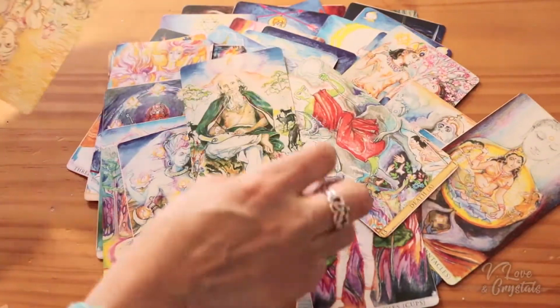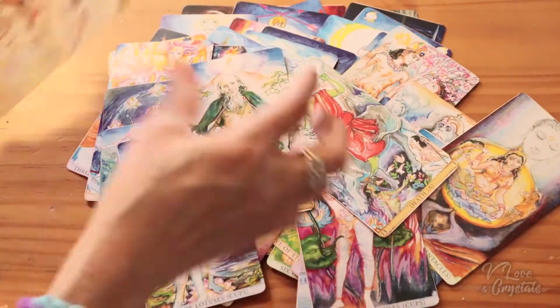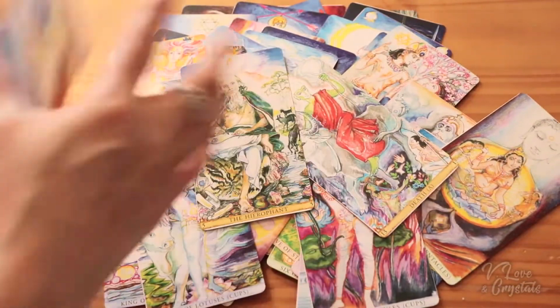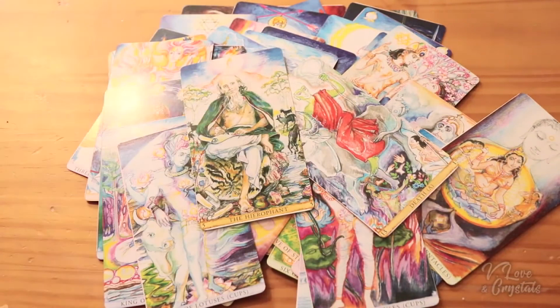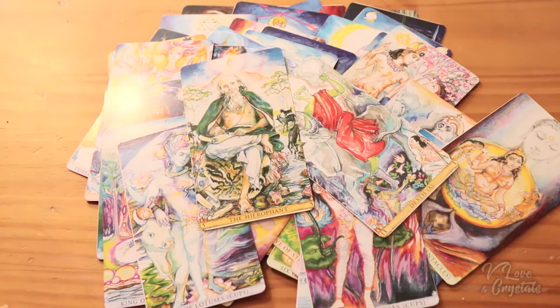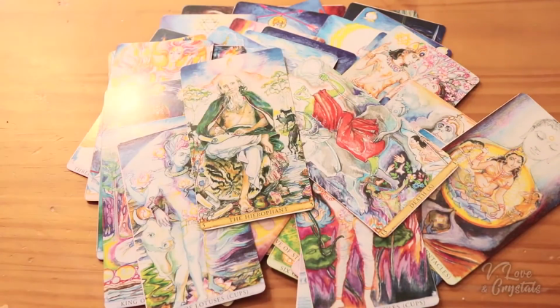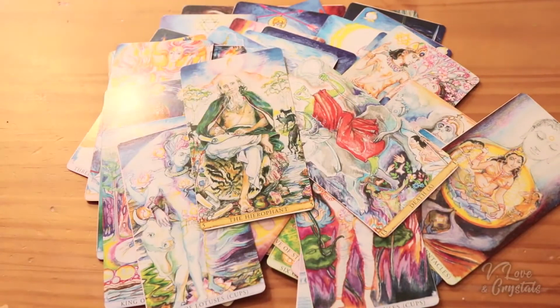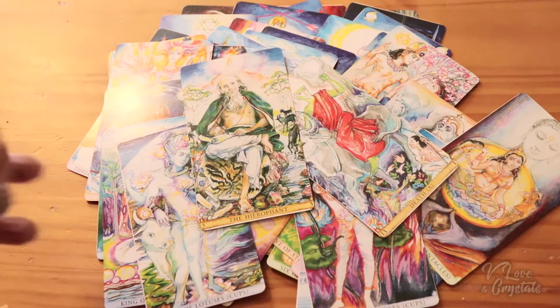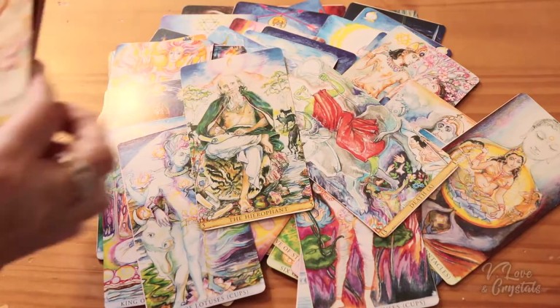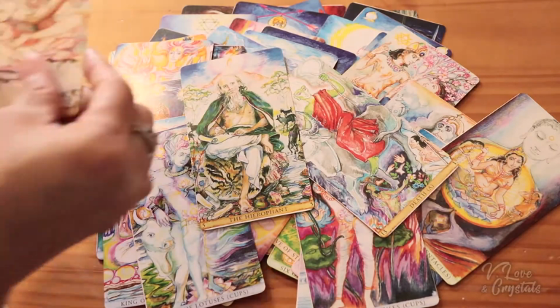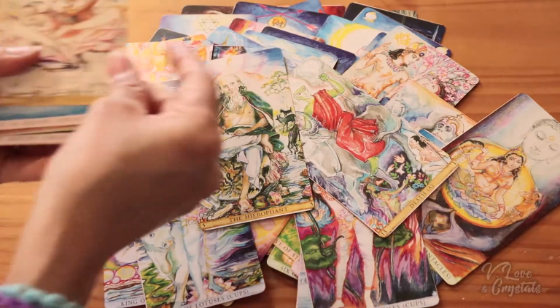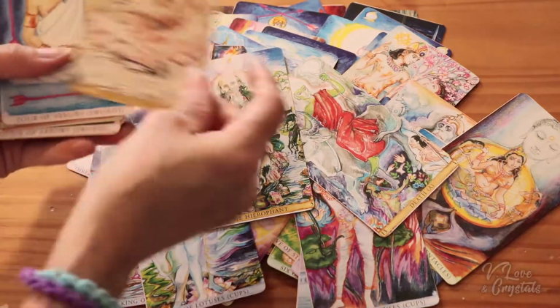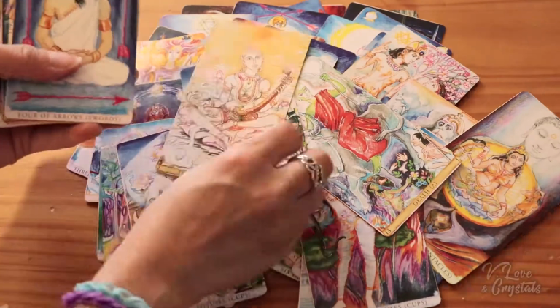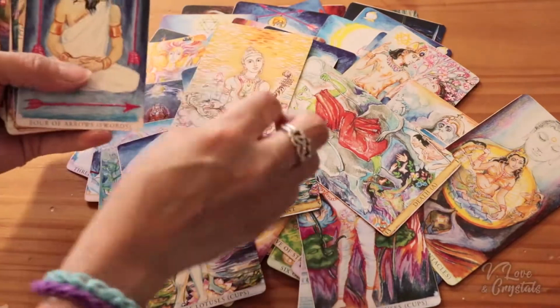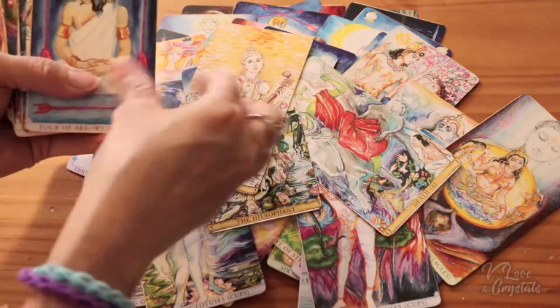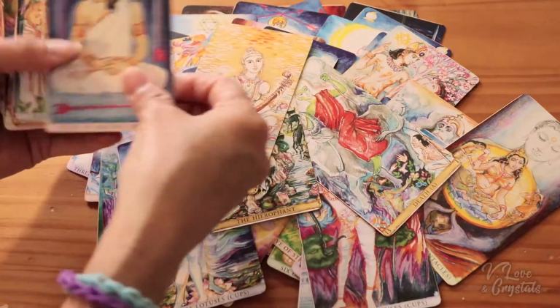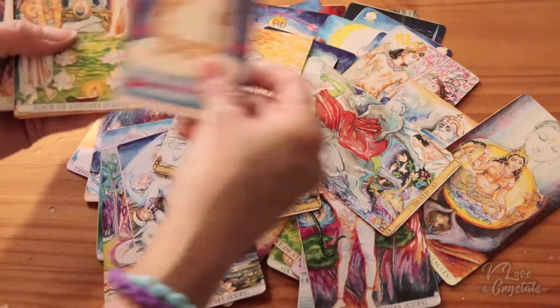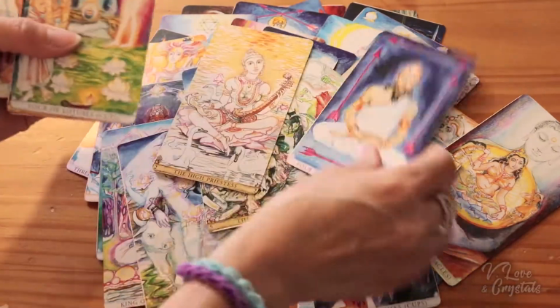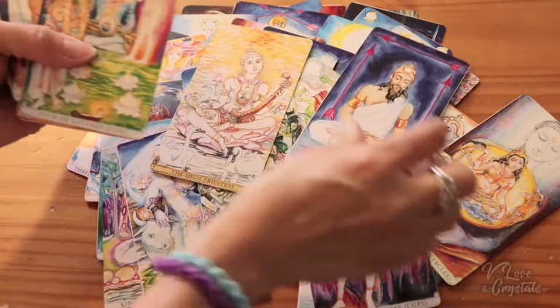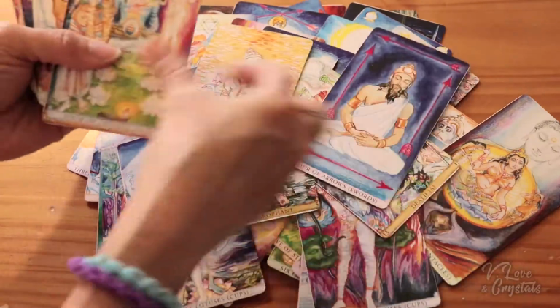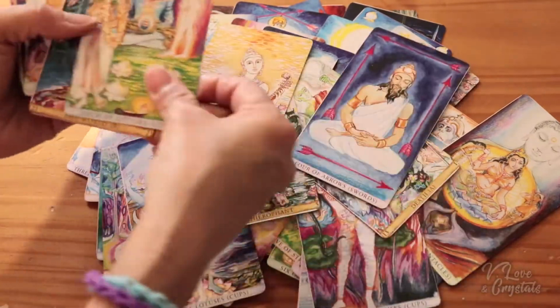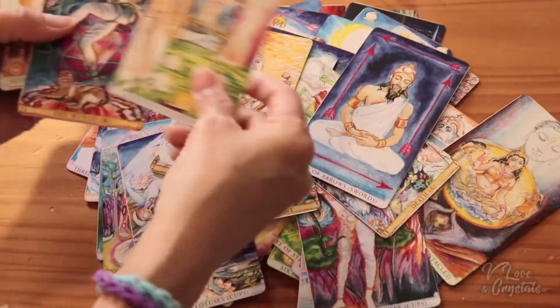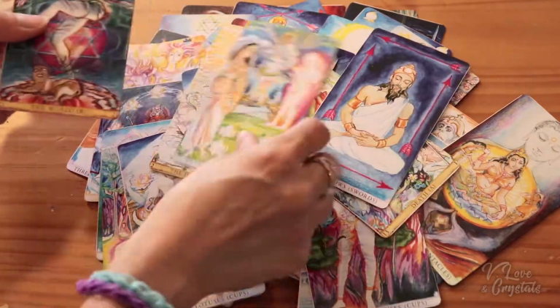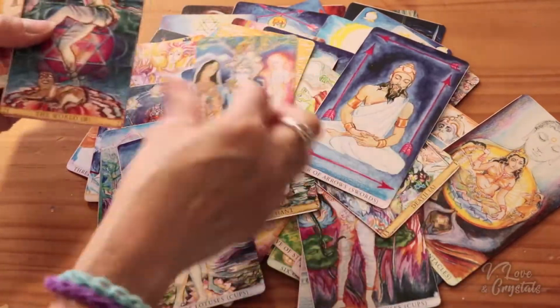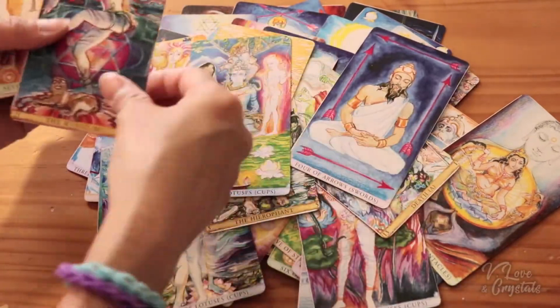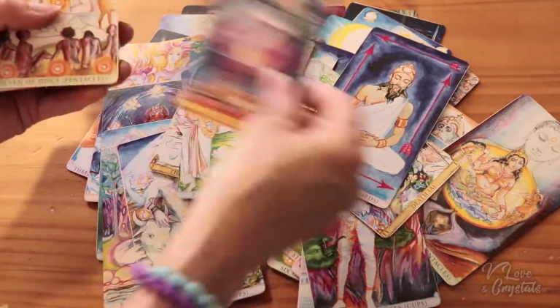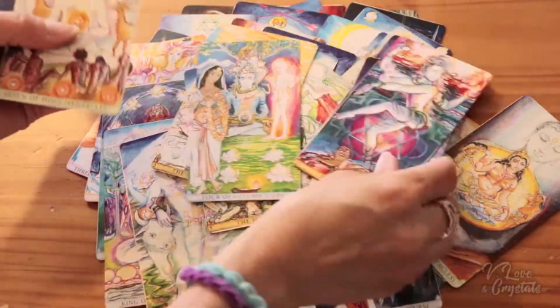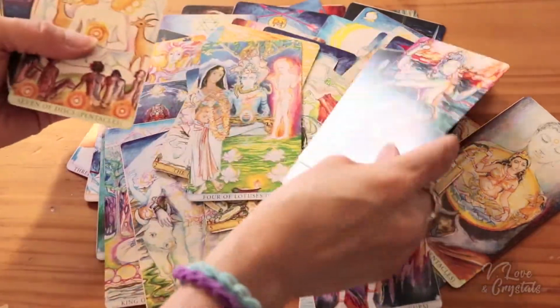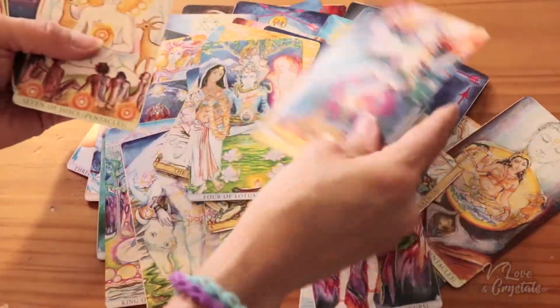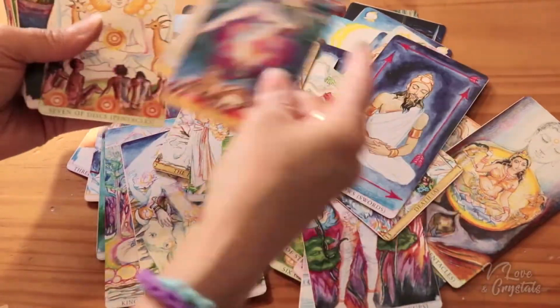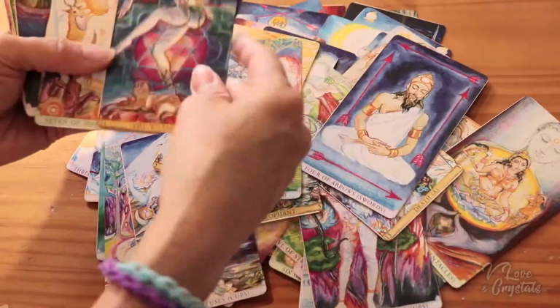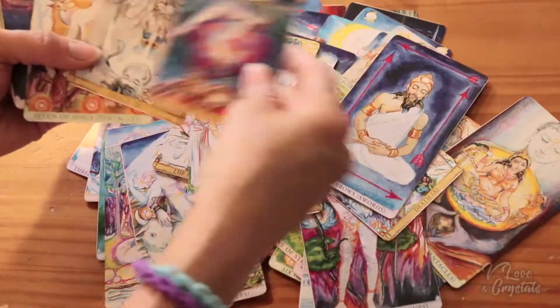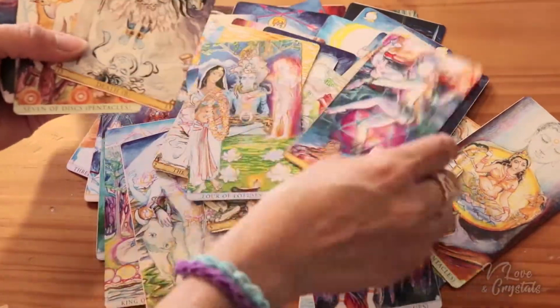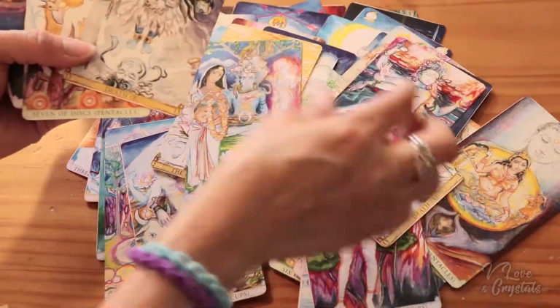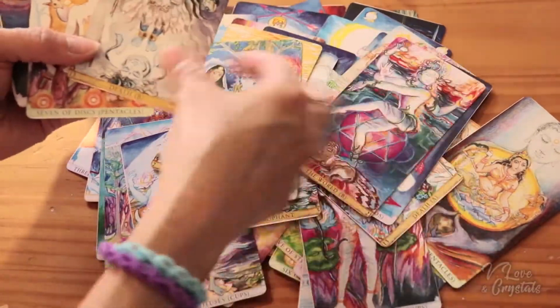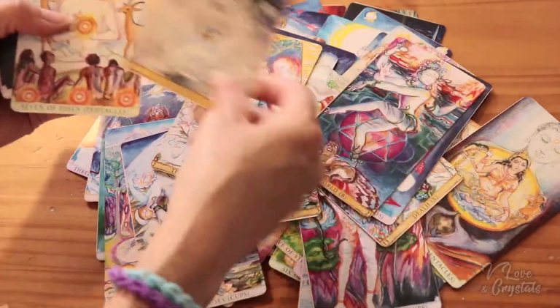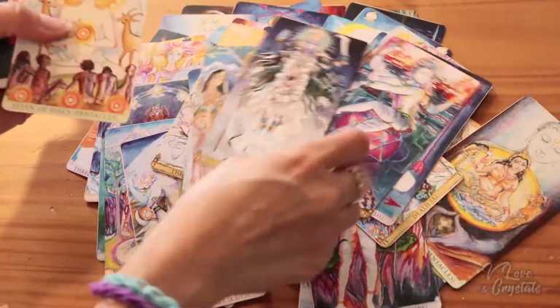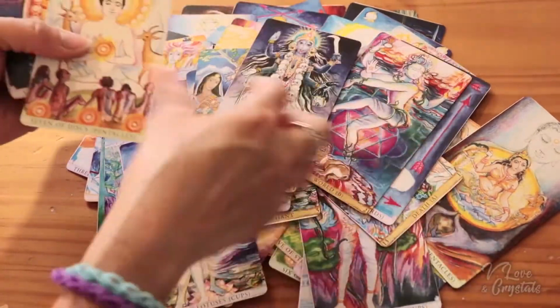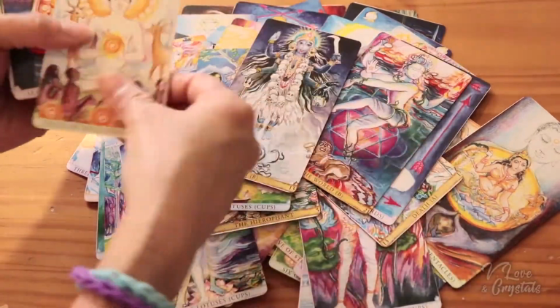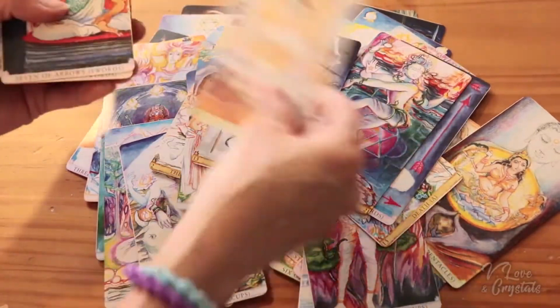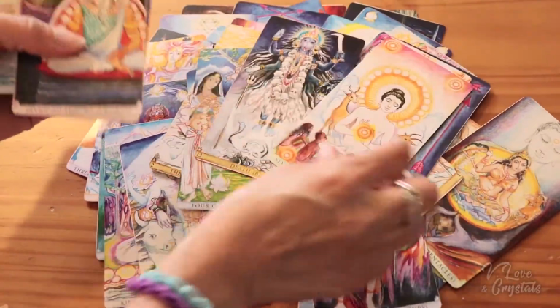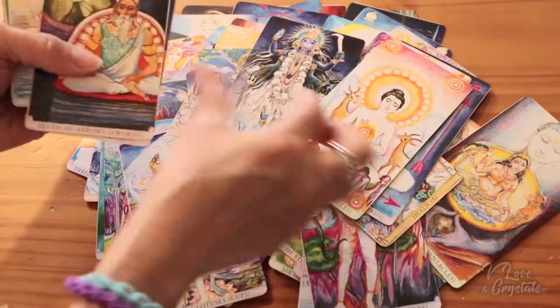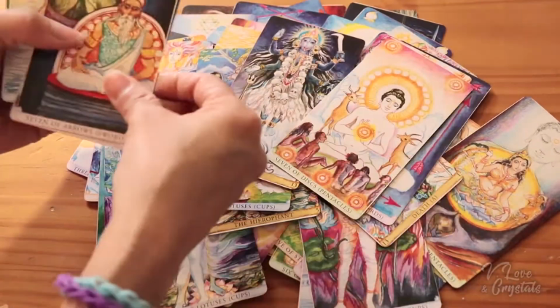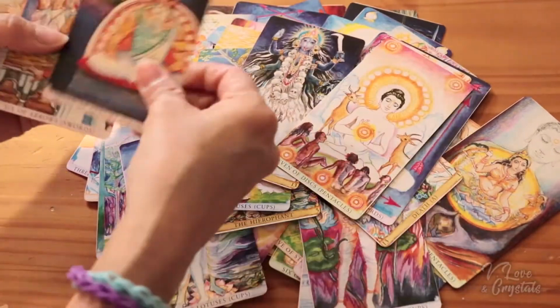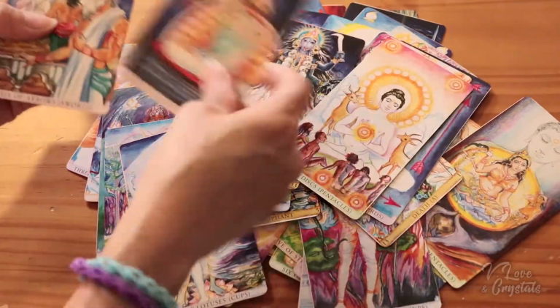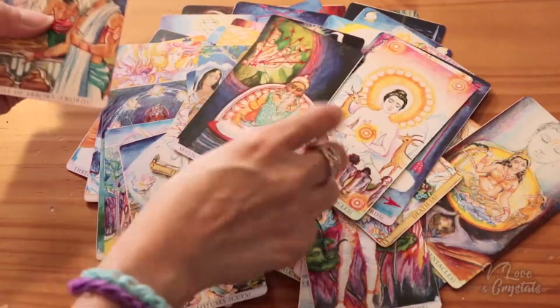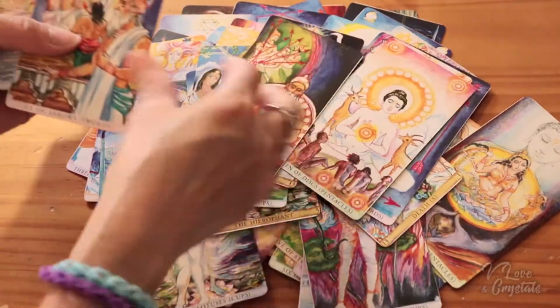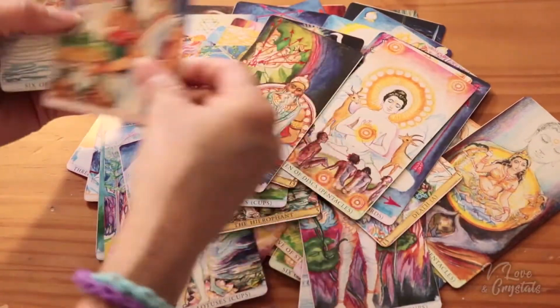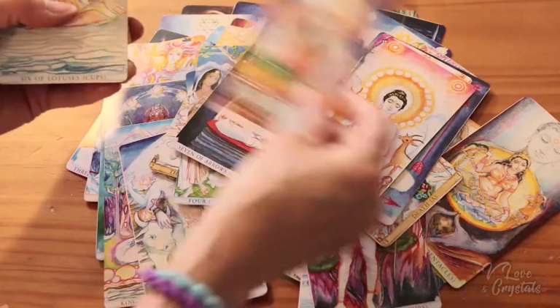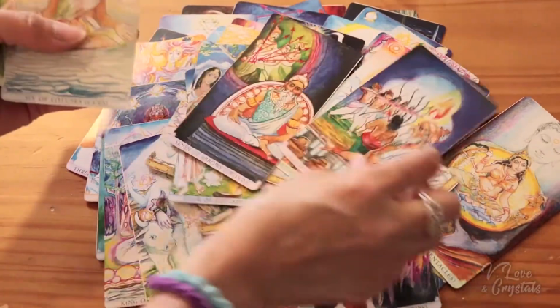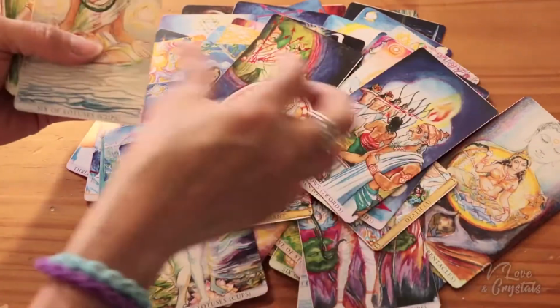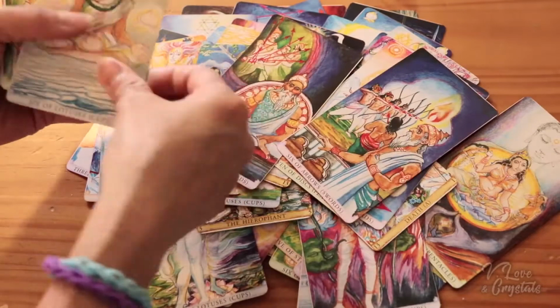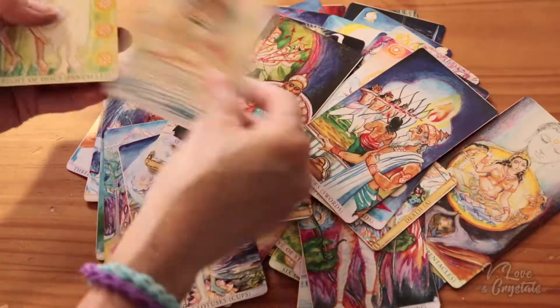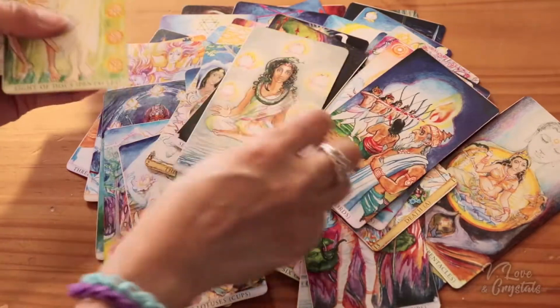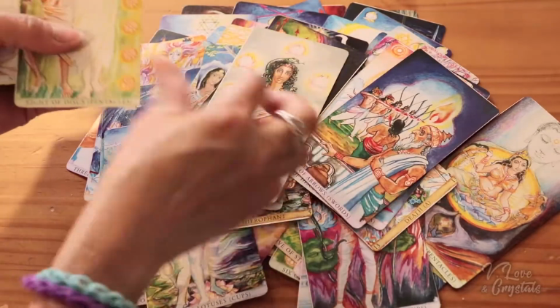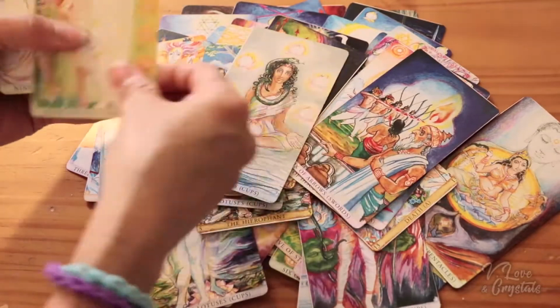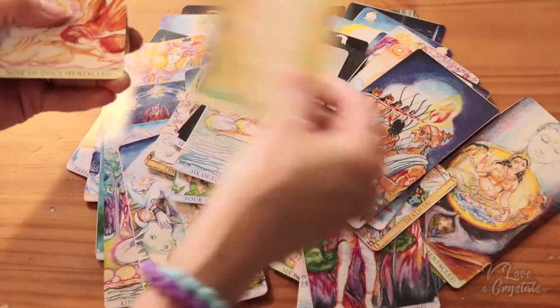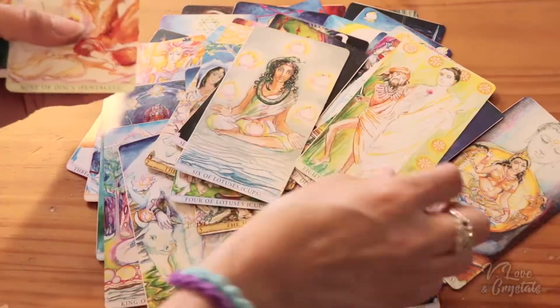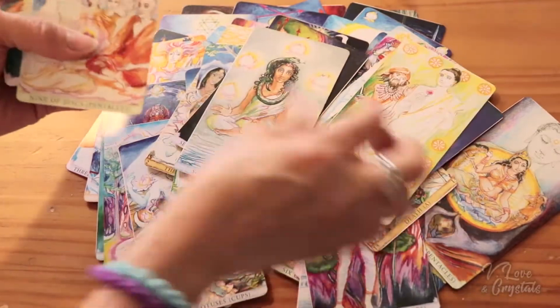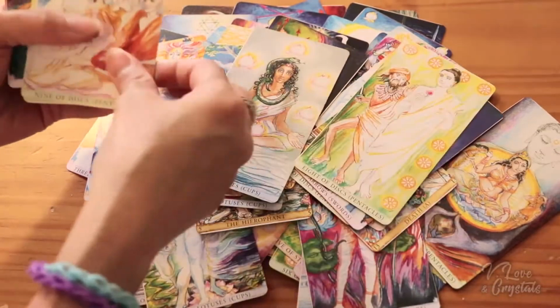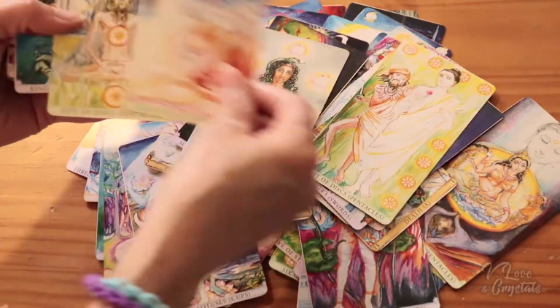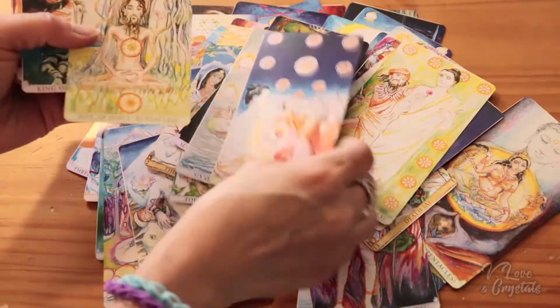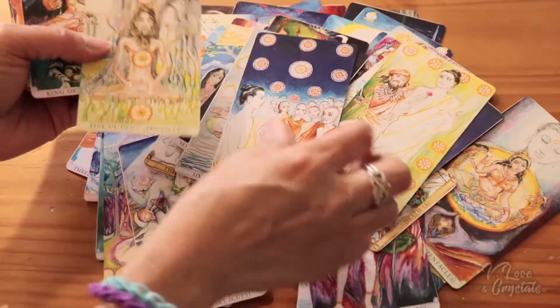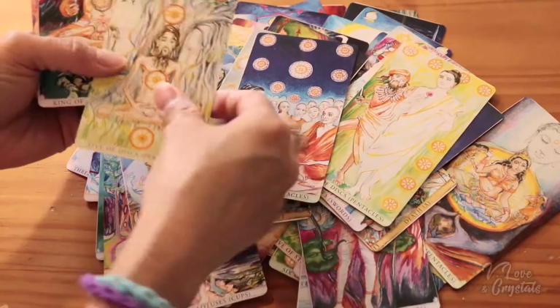I'm into the rainbow — love the rainbow, rainbow magic. I feel like I heal with color, I'm activated with color.